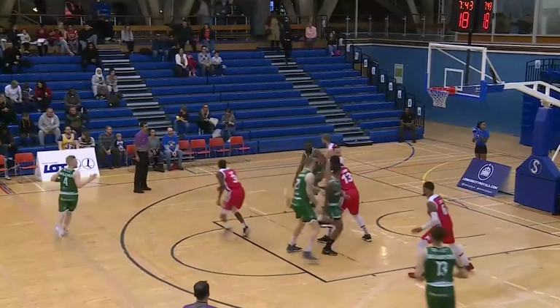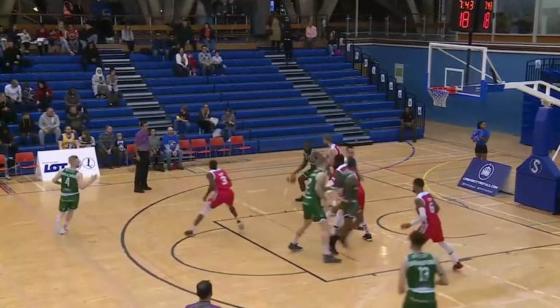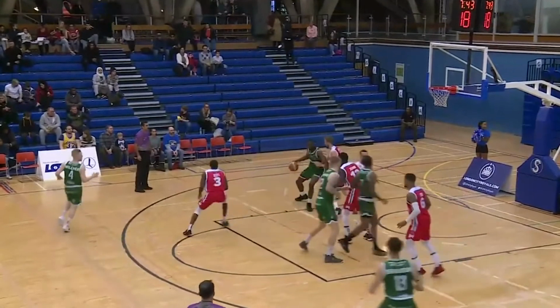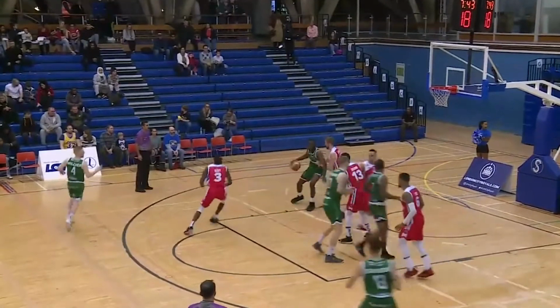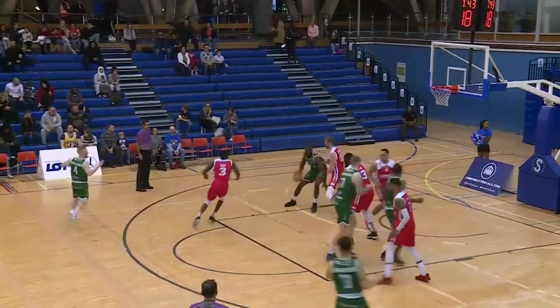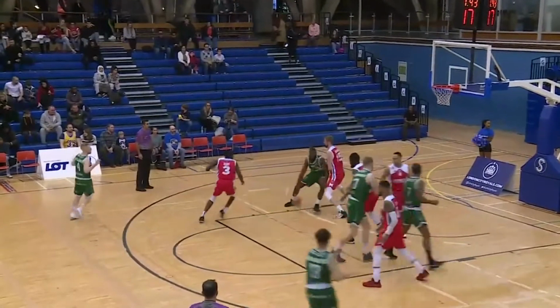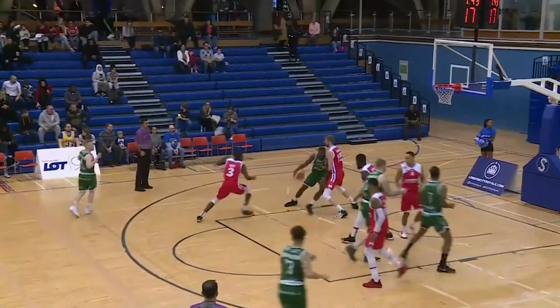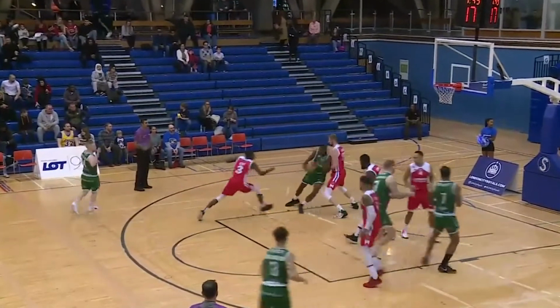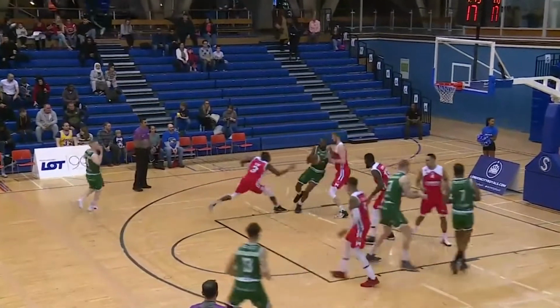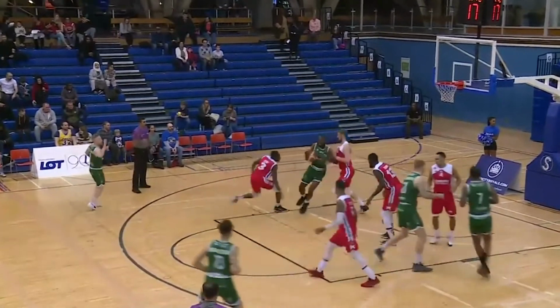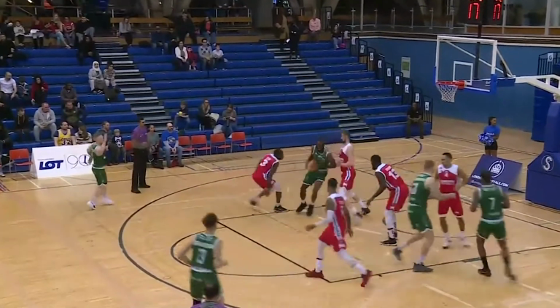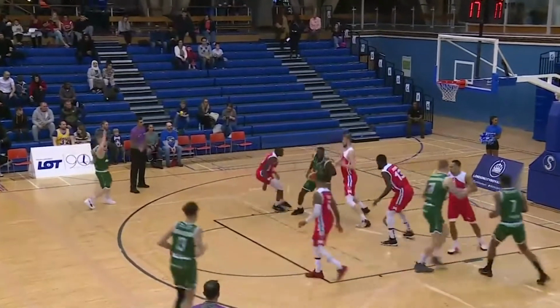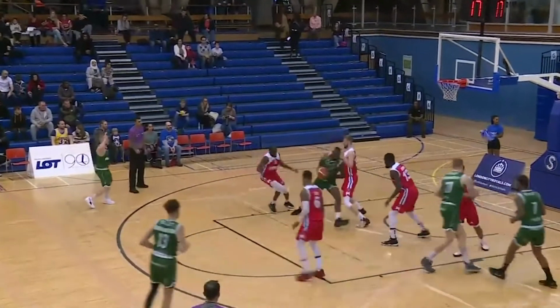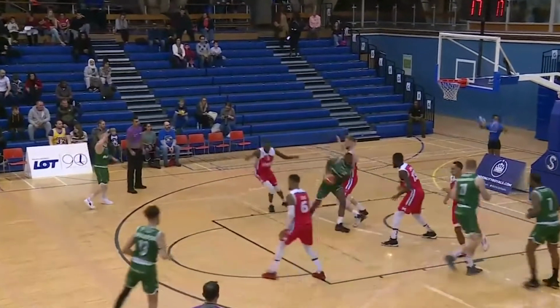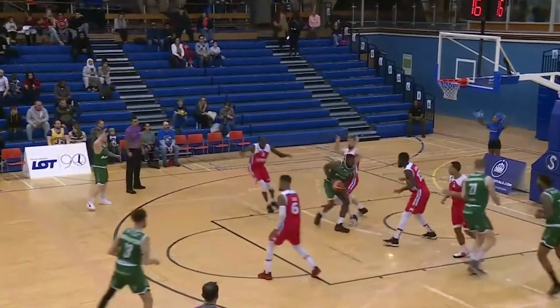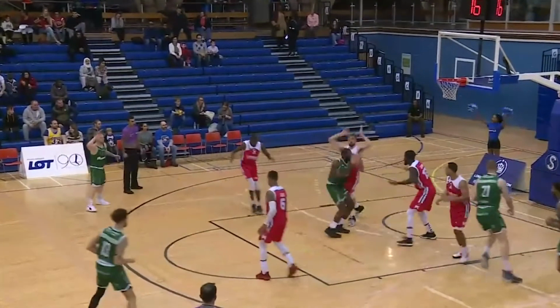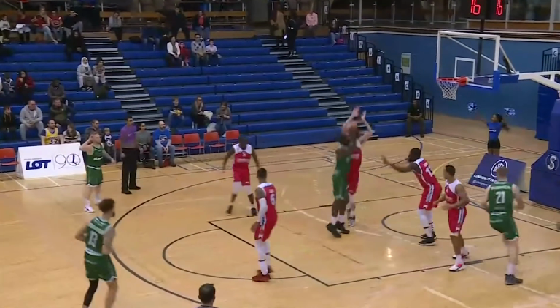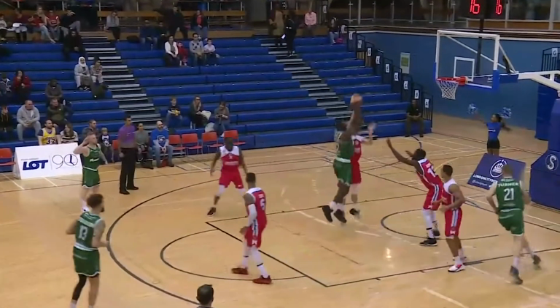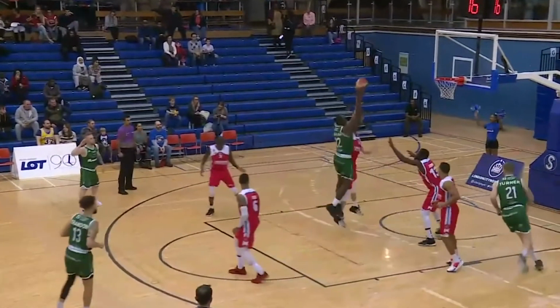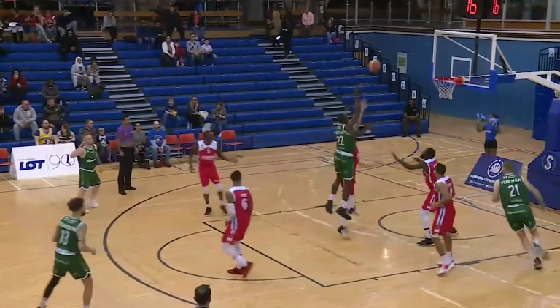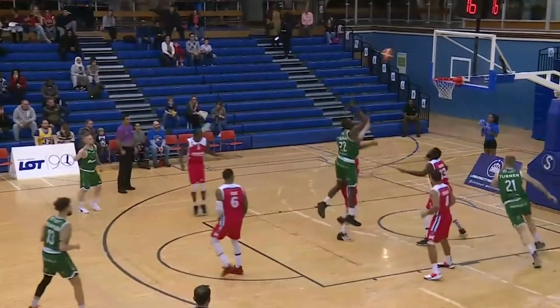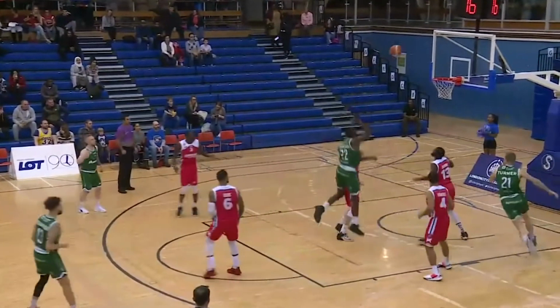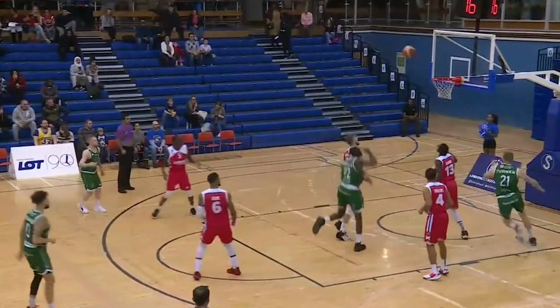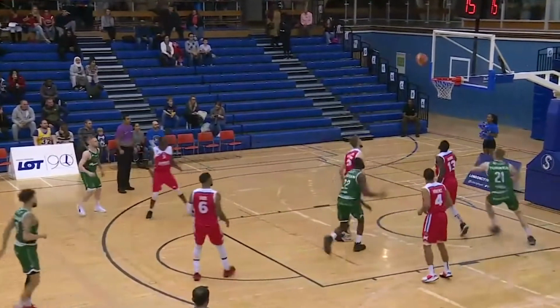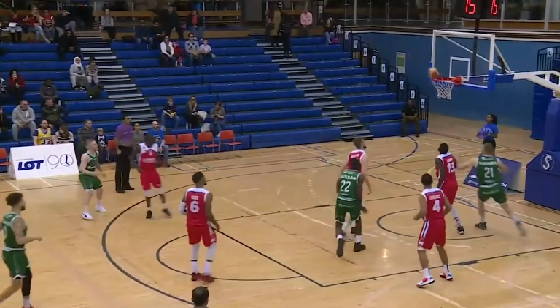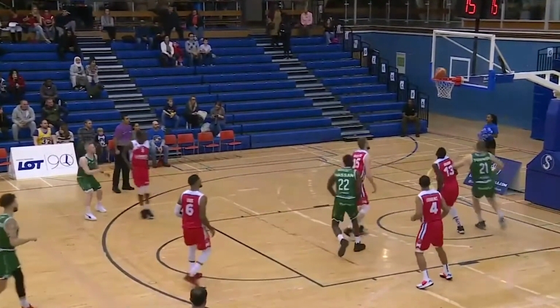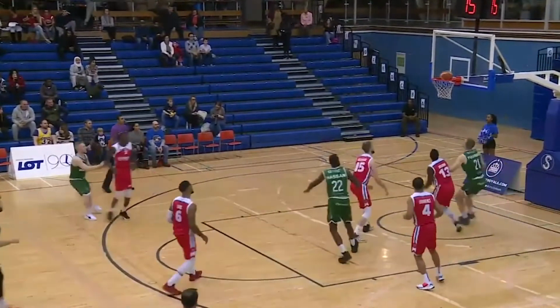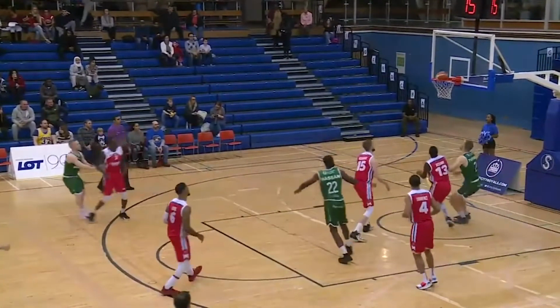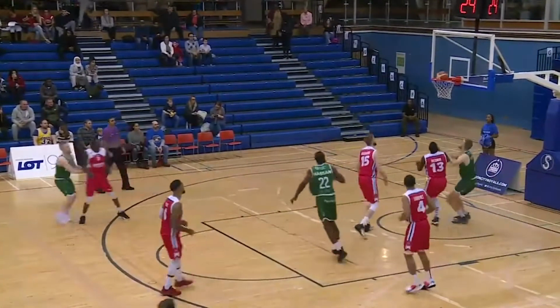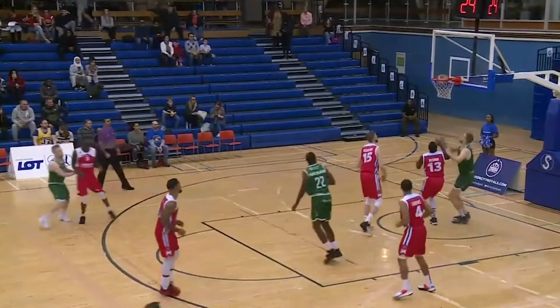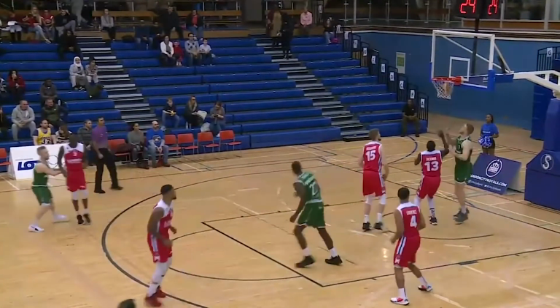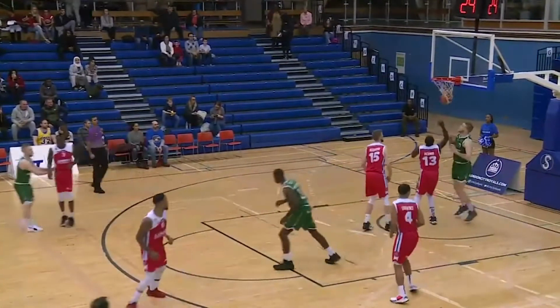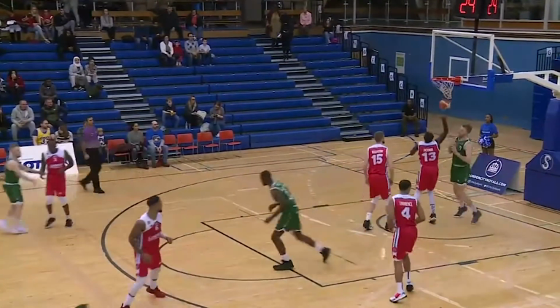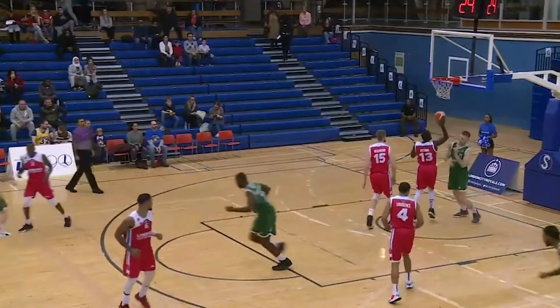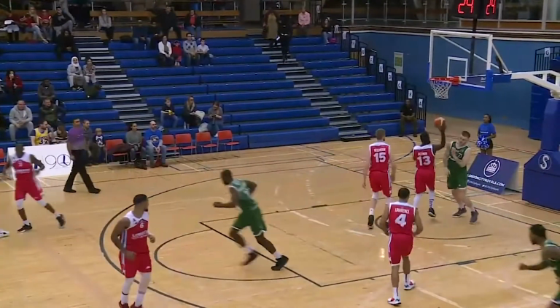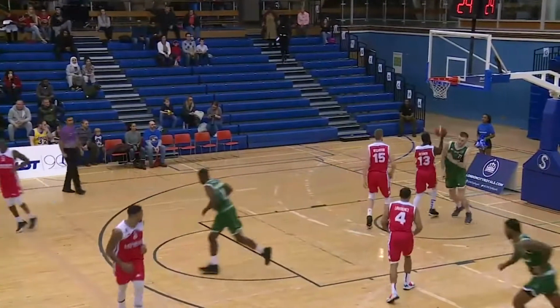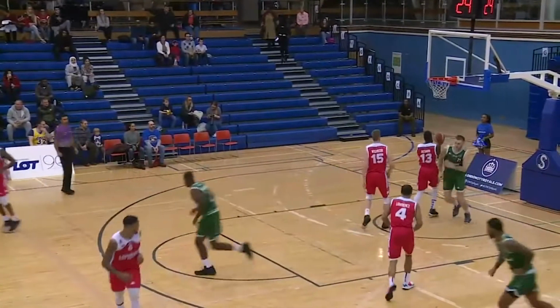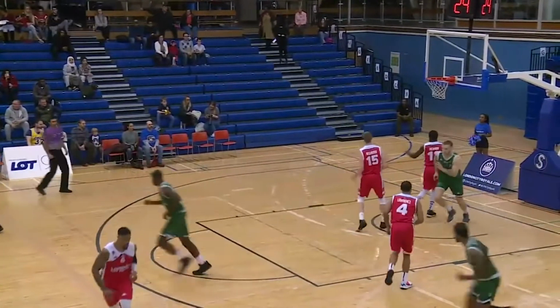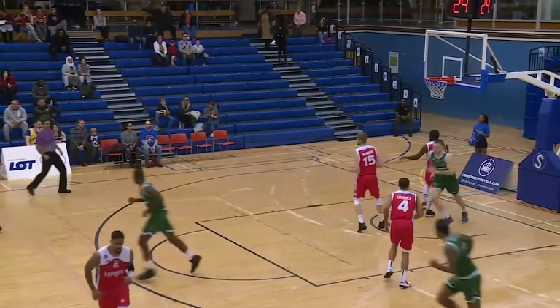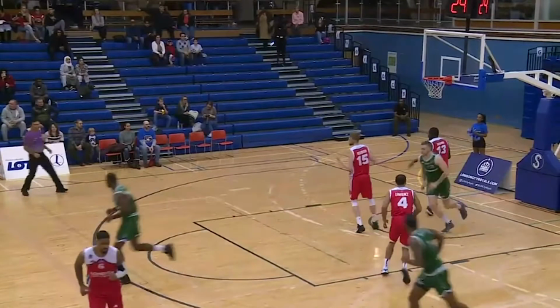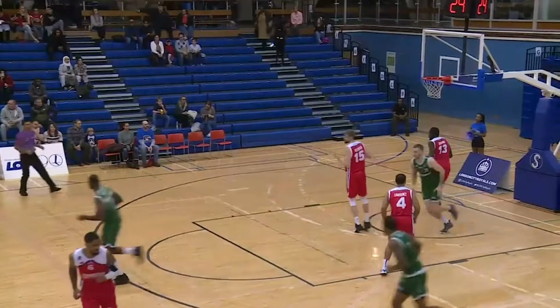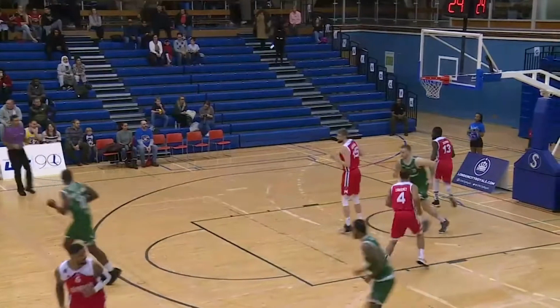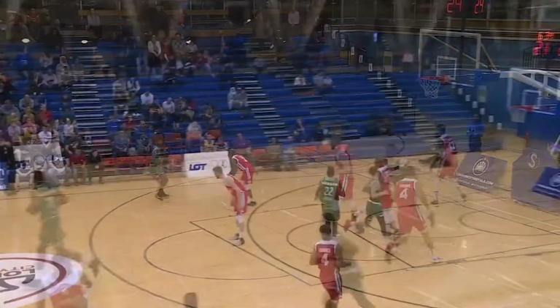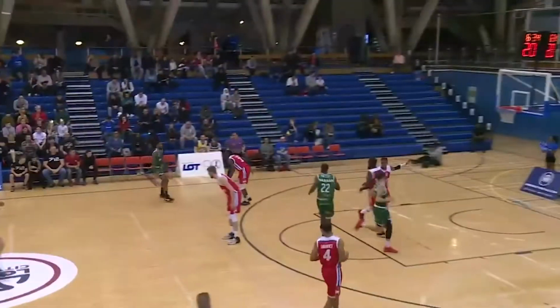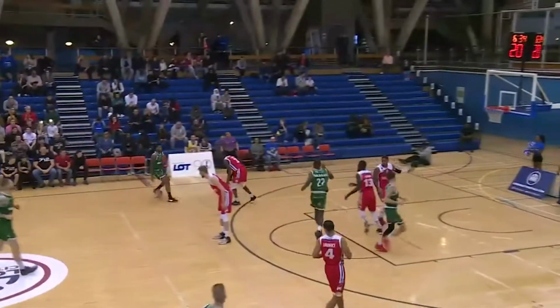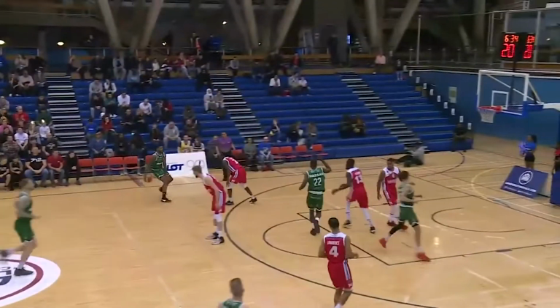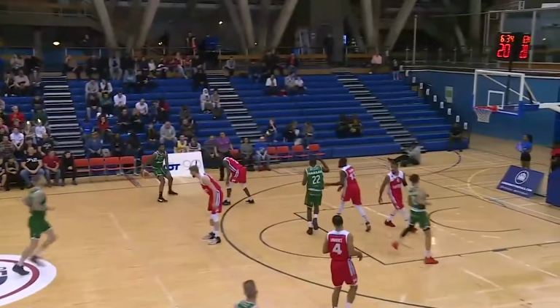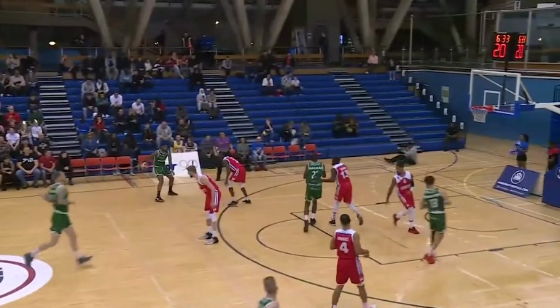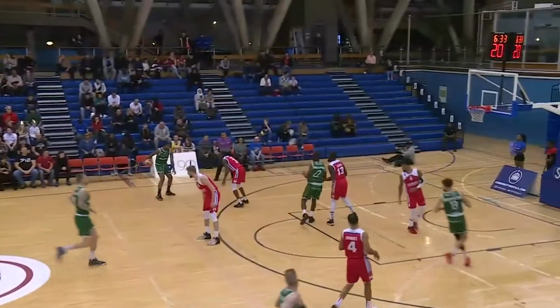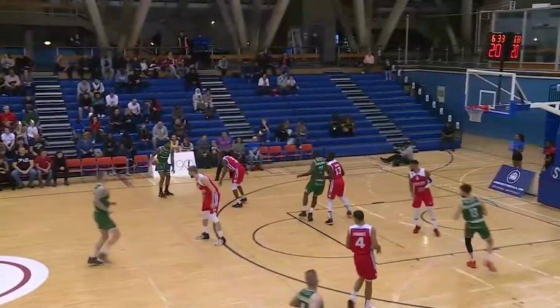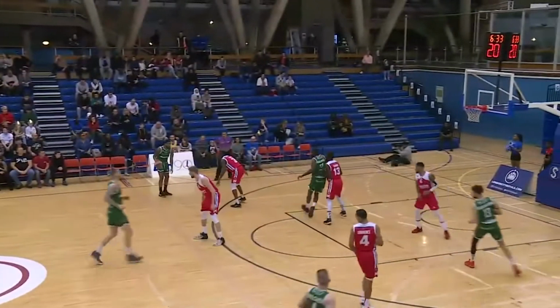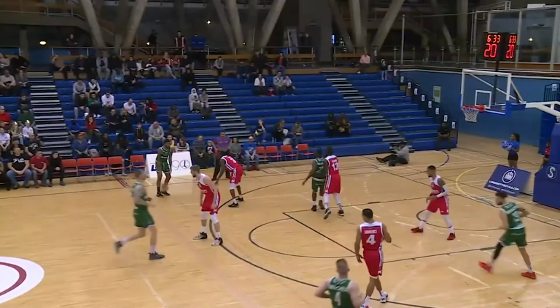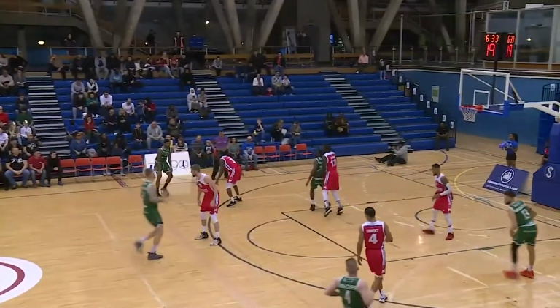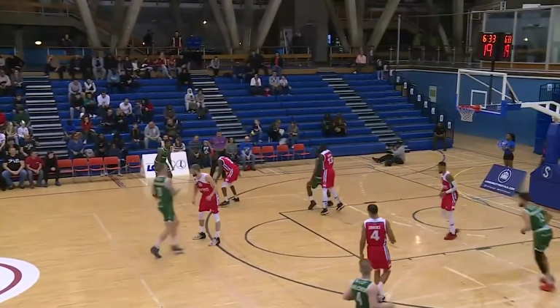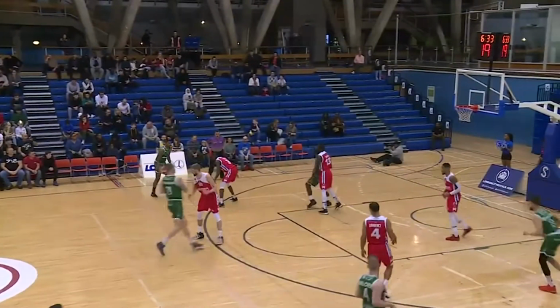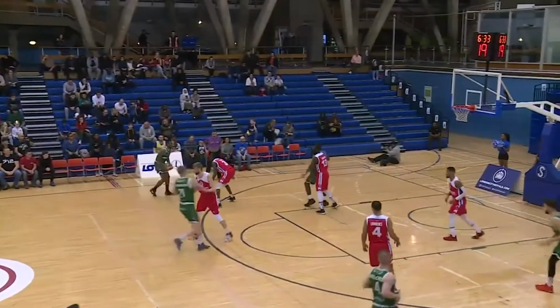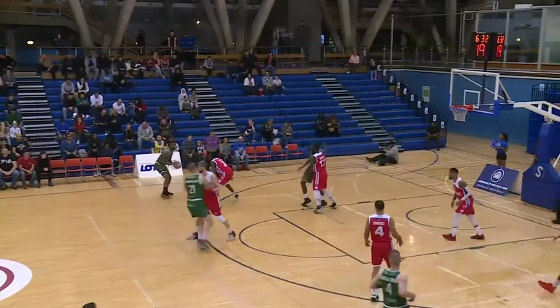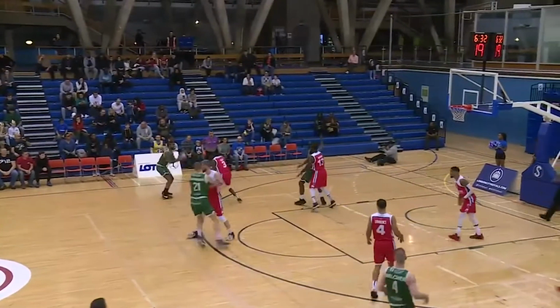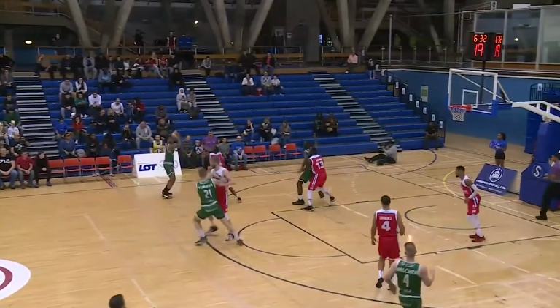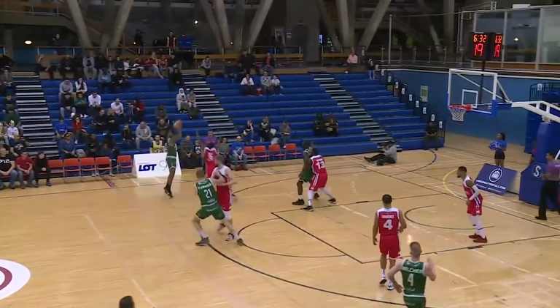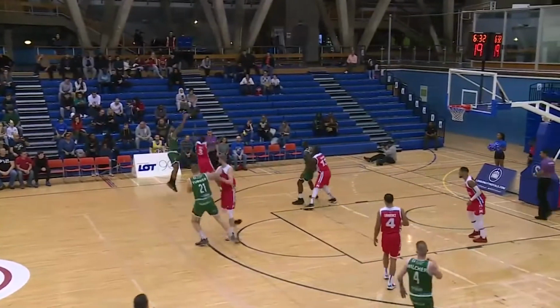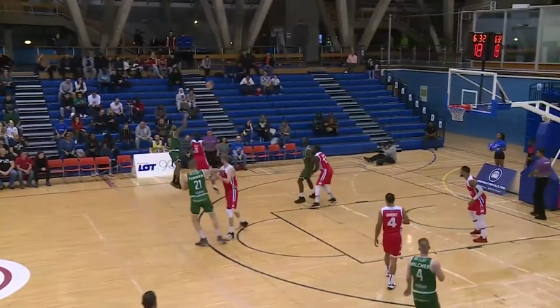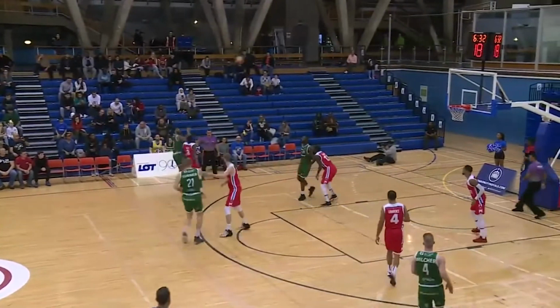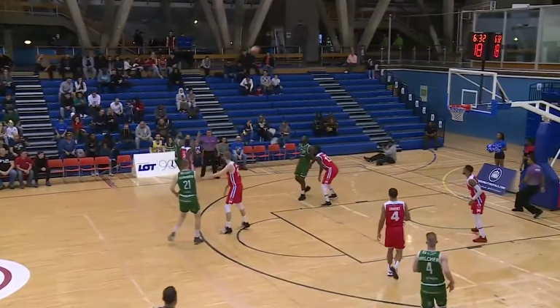Hassan now backs down on the low block. Got it by Will Naebot, goes up with a jump hook and Hassan completes. London City Royals punish them with a run-and-gun.